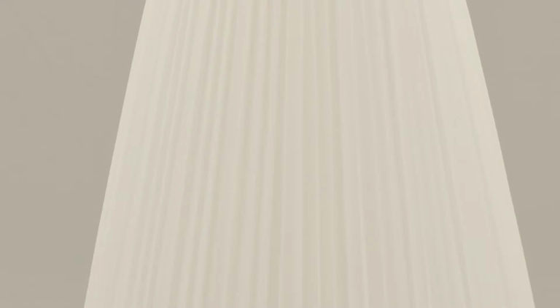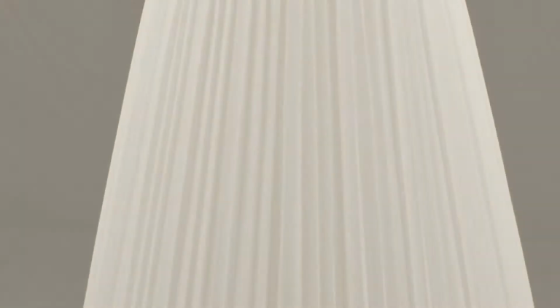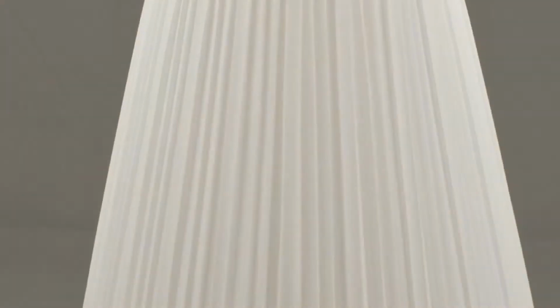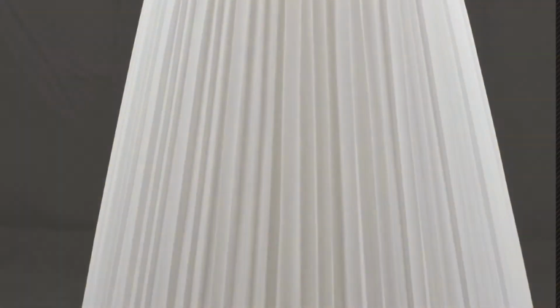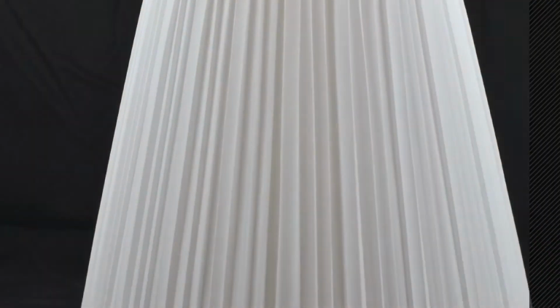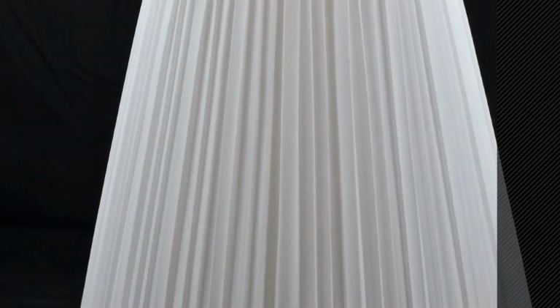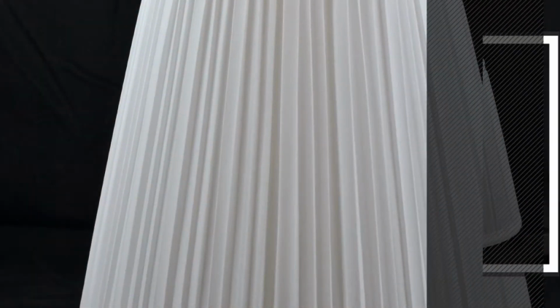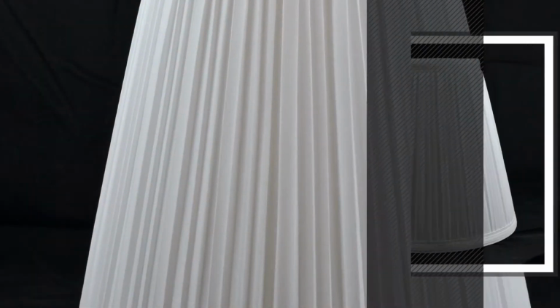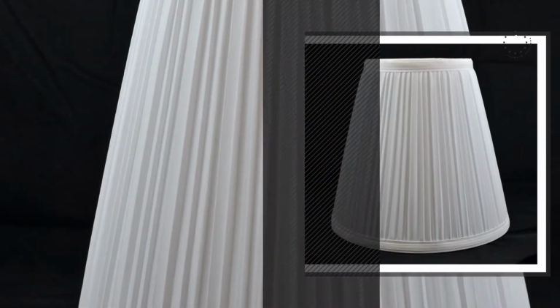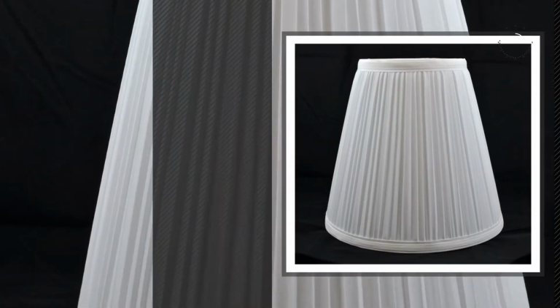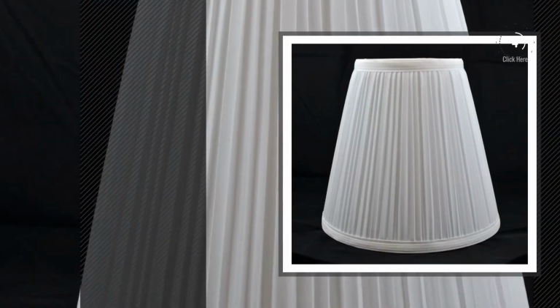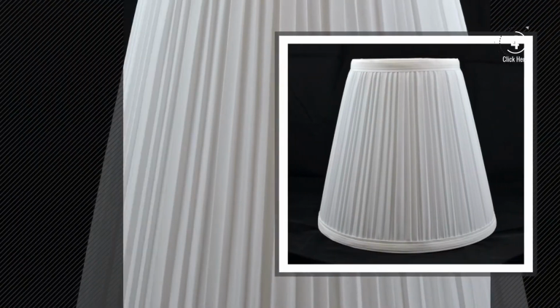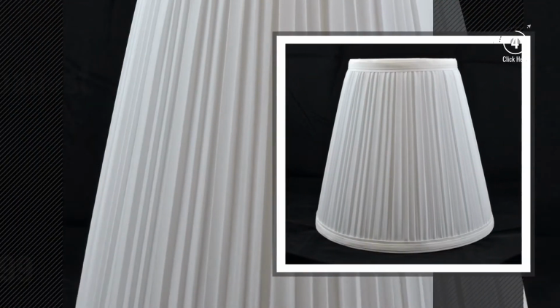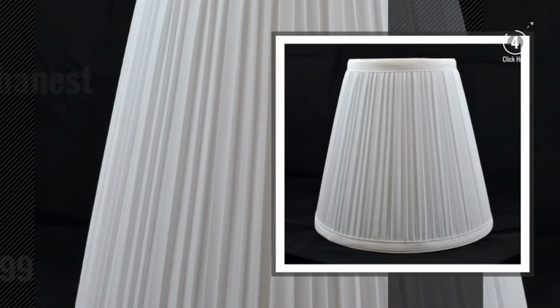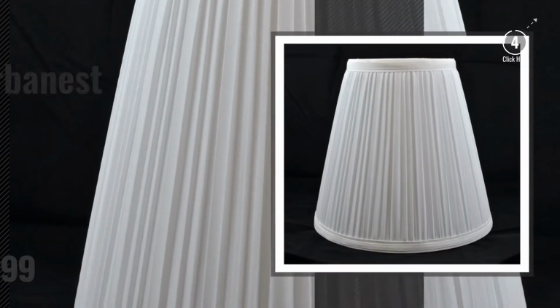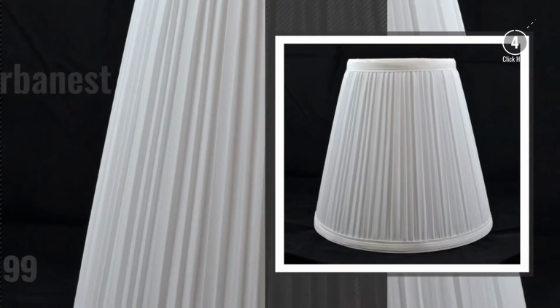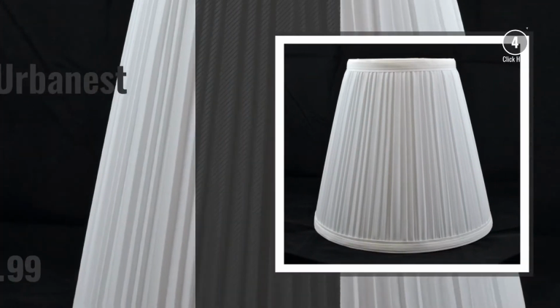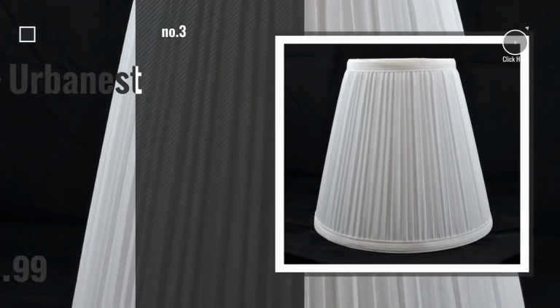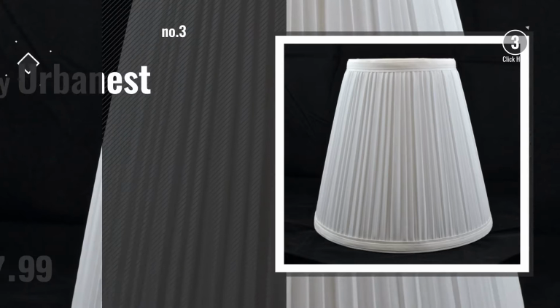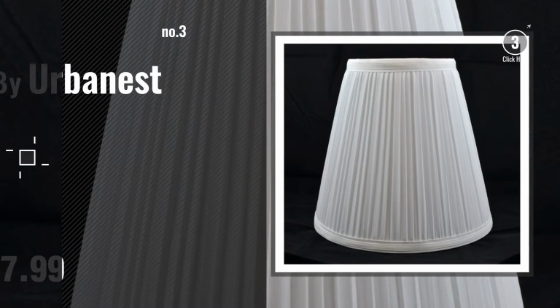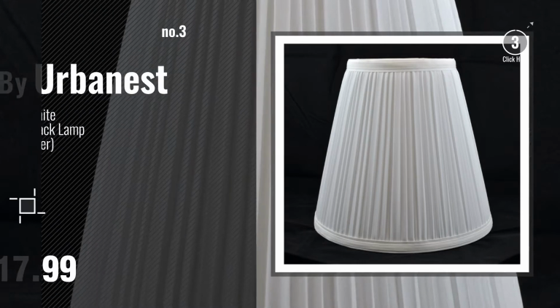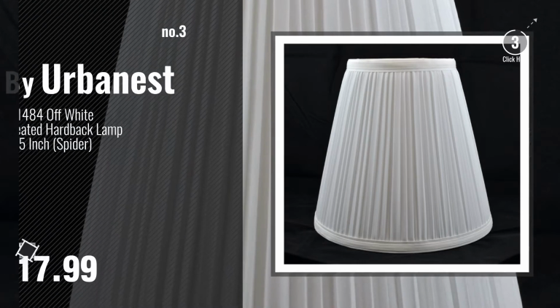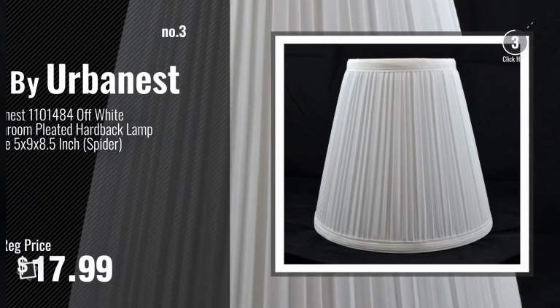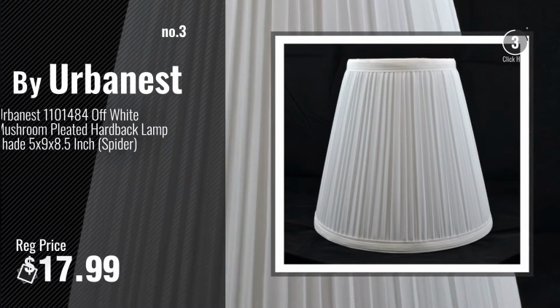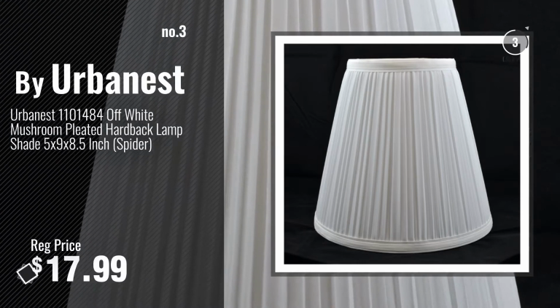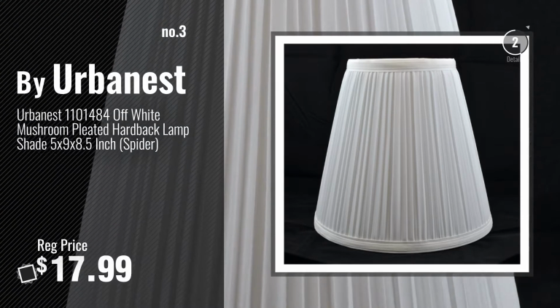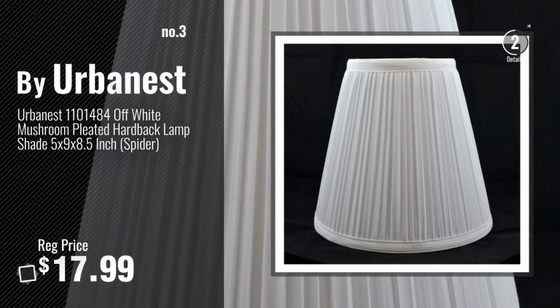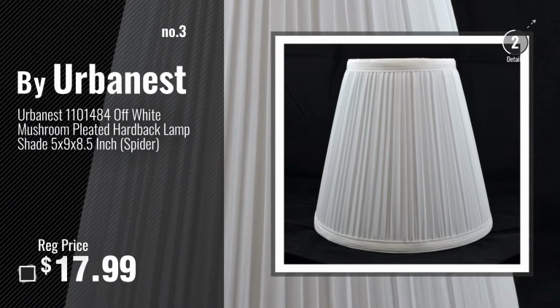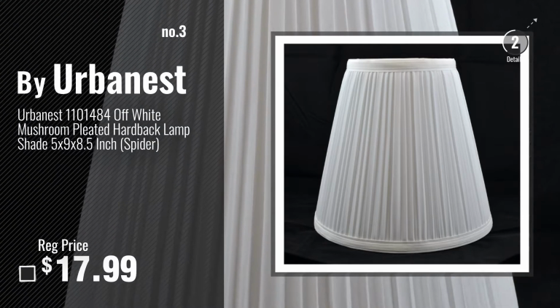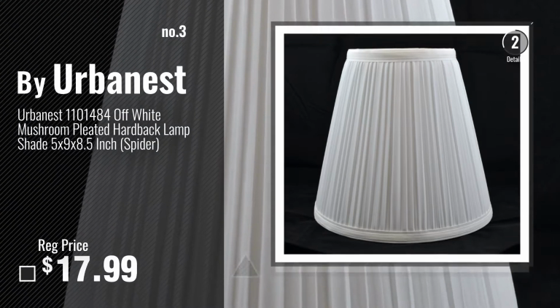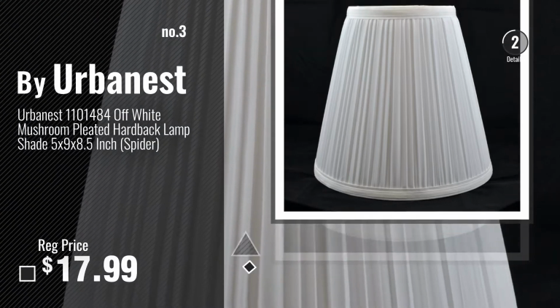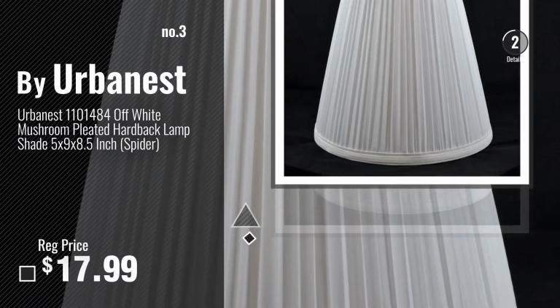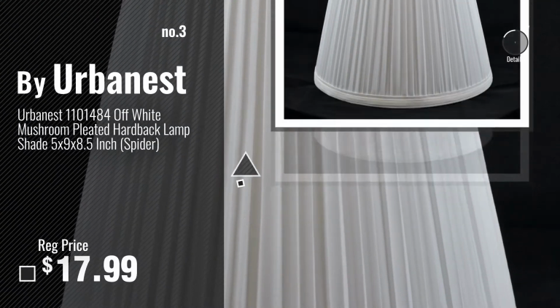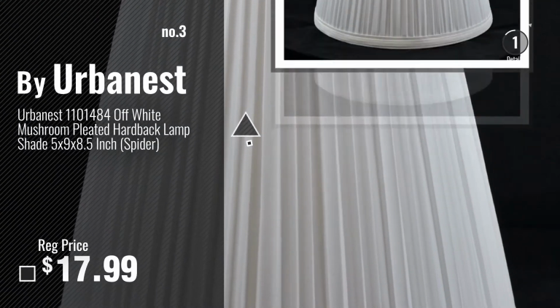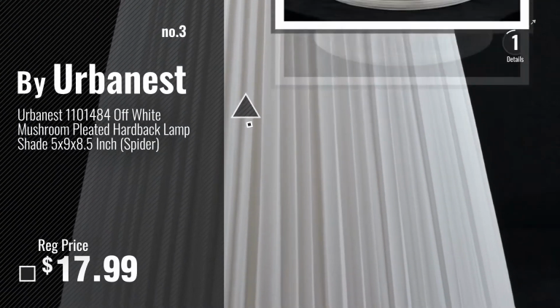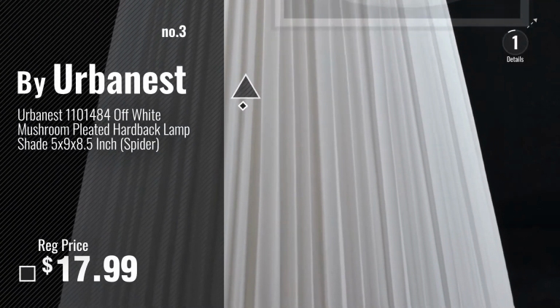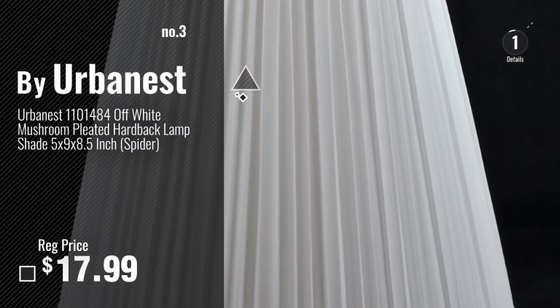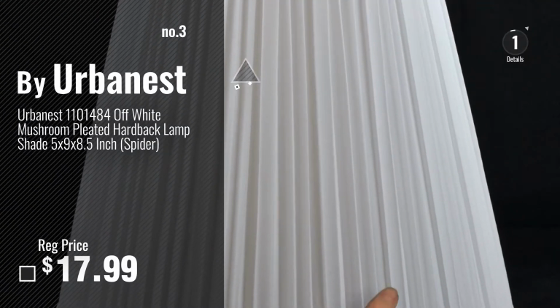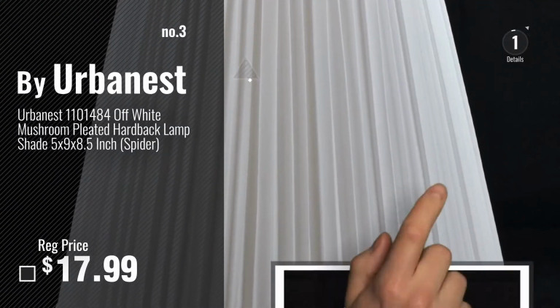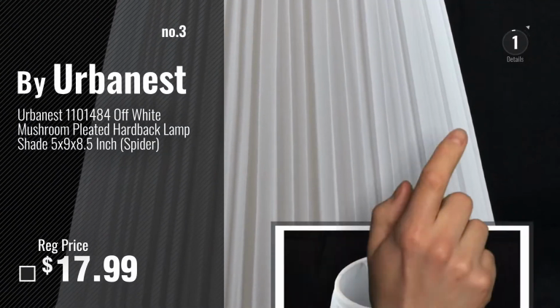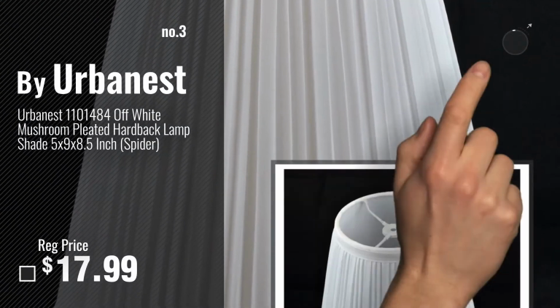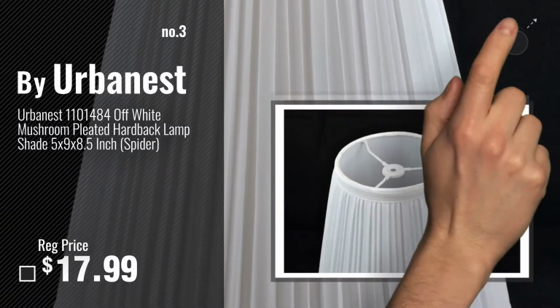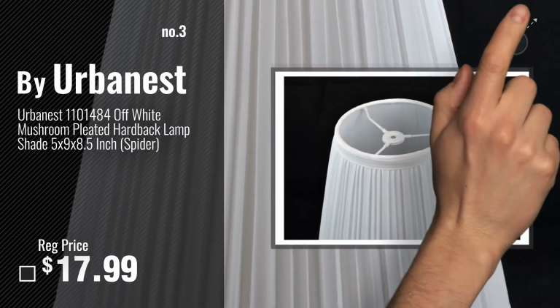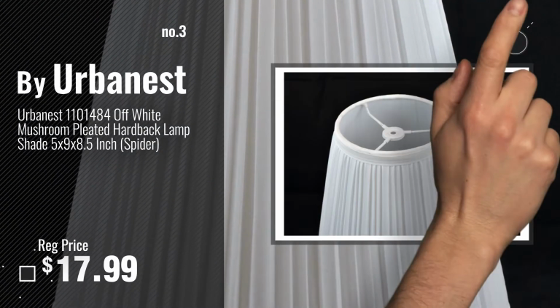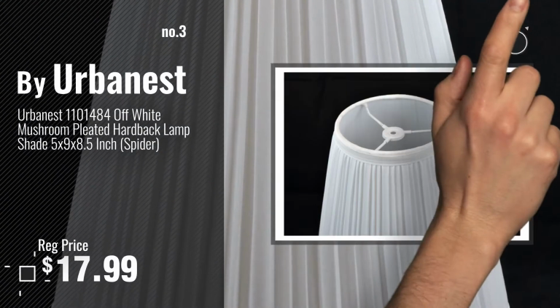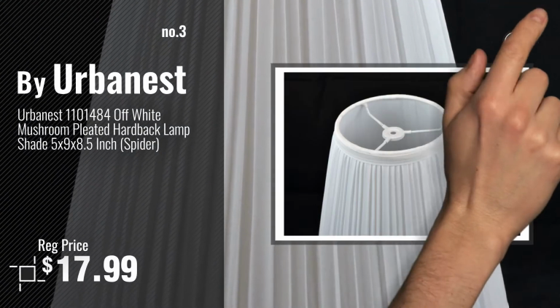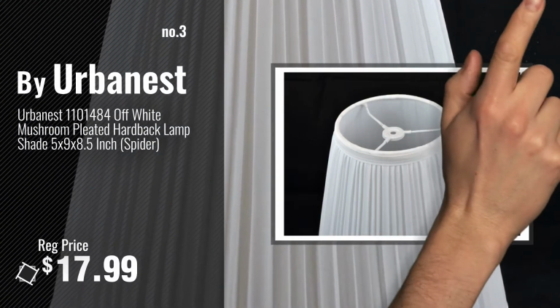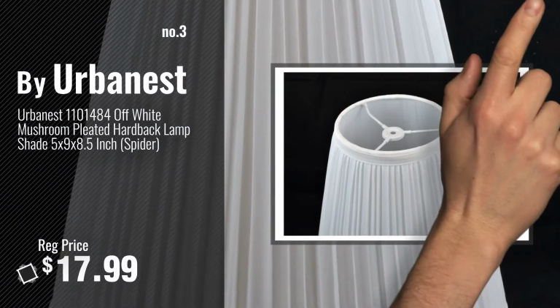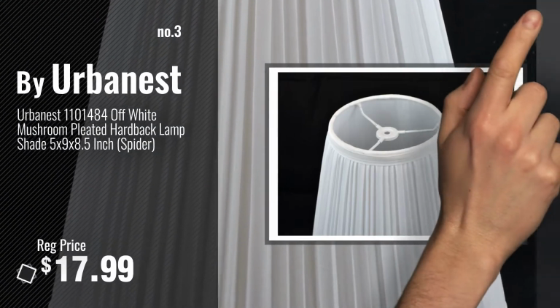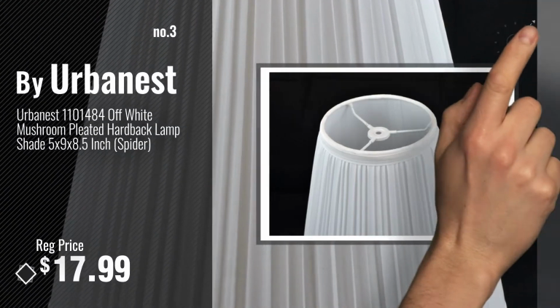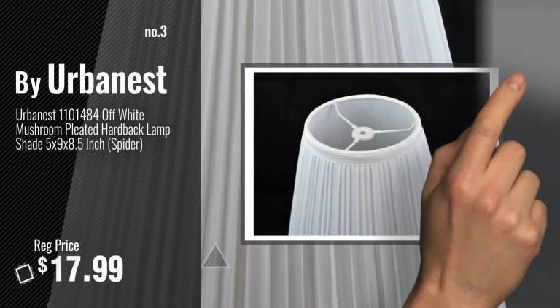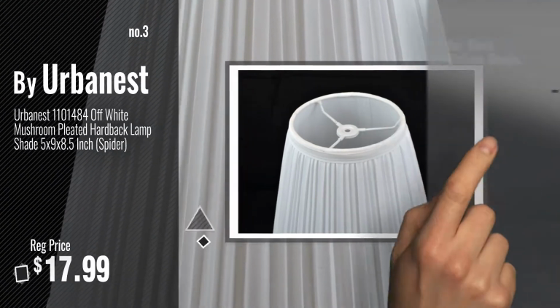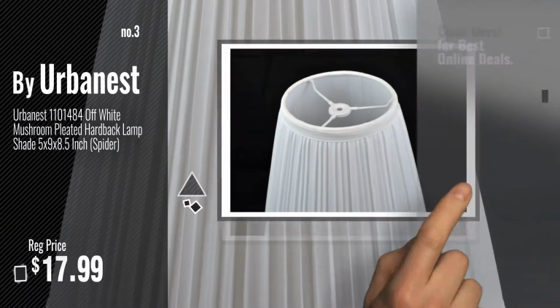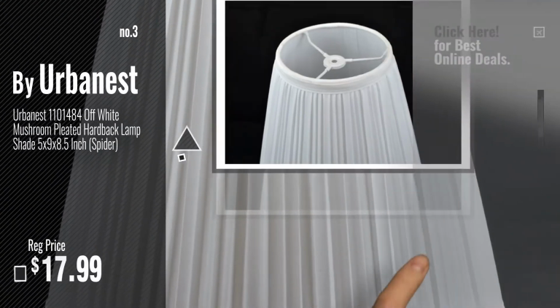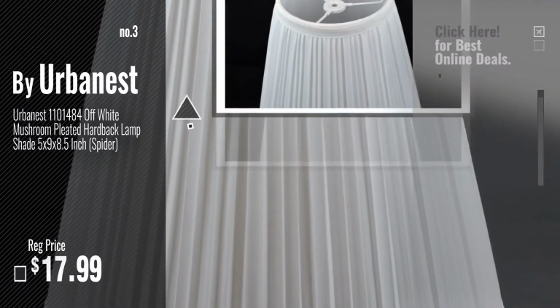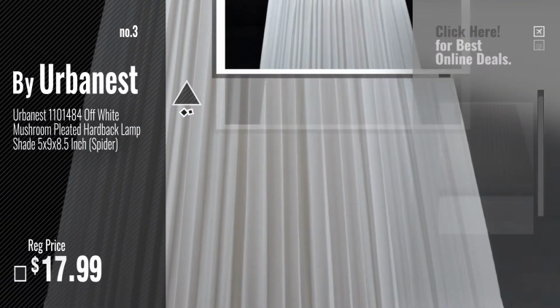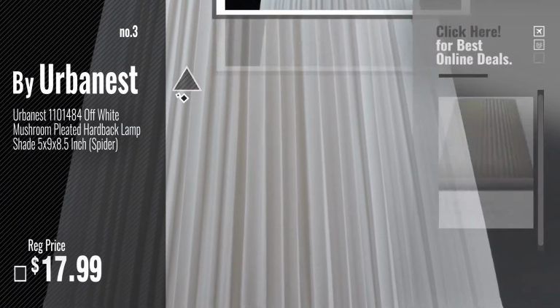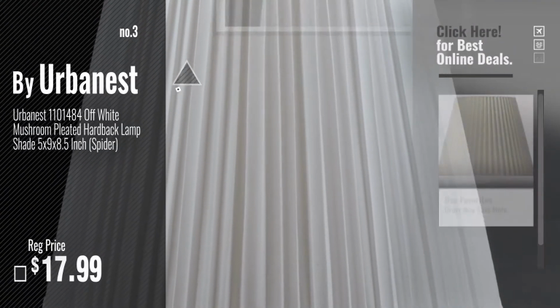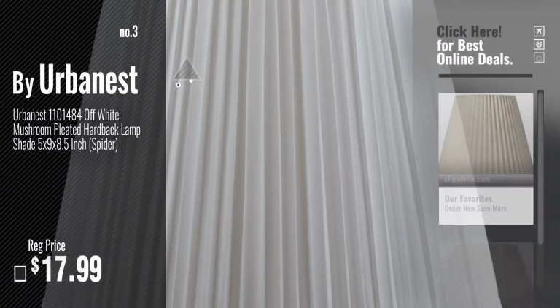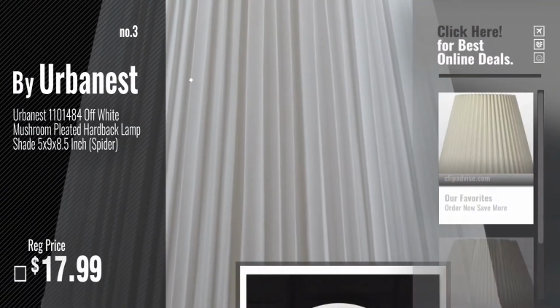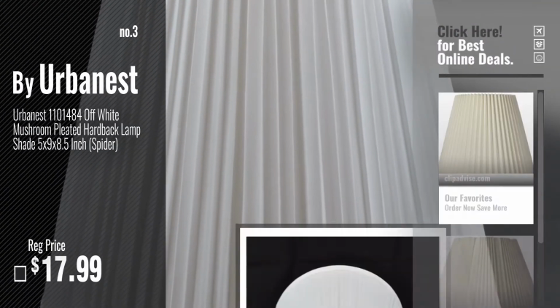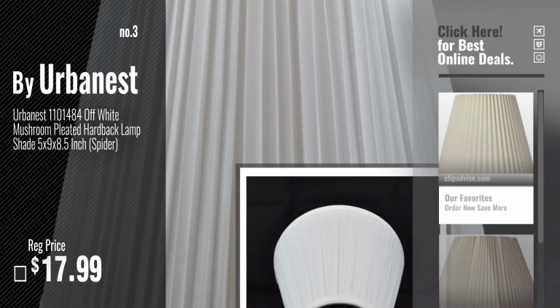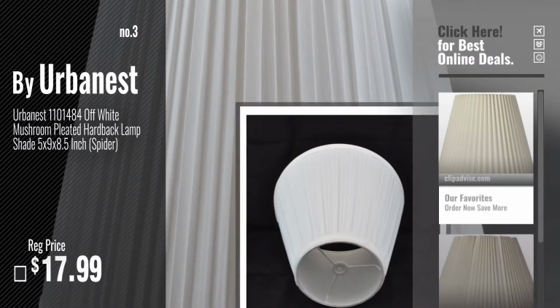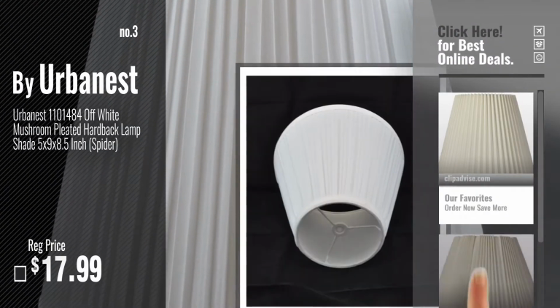Number 3, by Urbanest. For more info about these great lampshades, just click this circle.